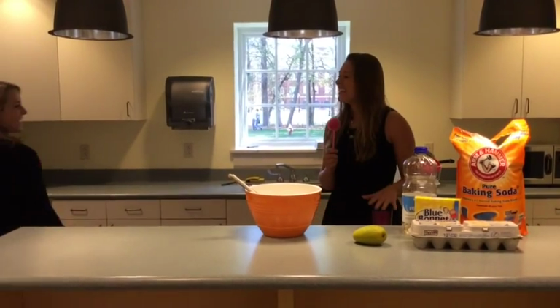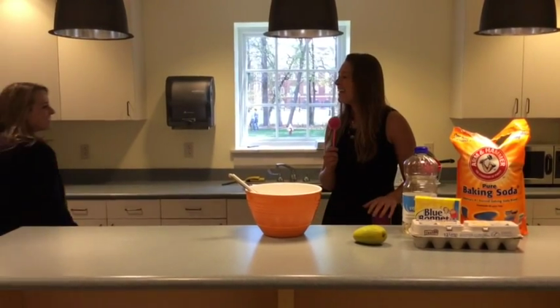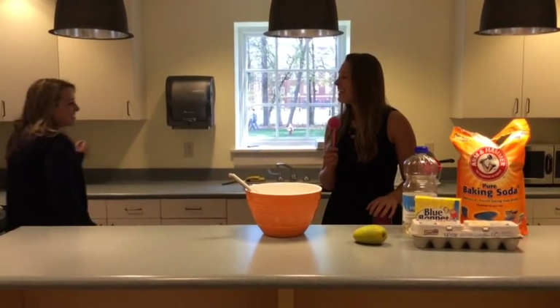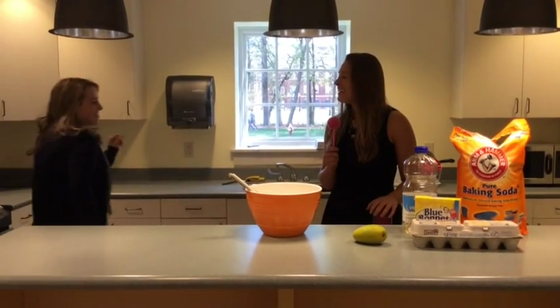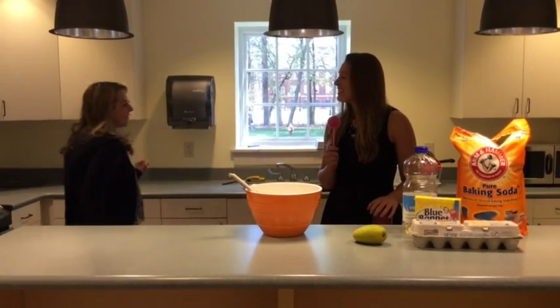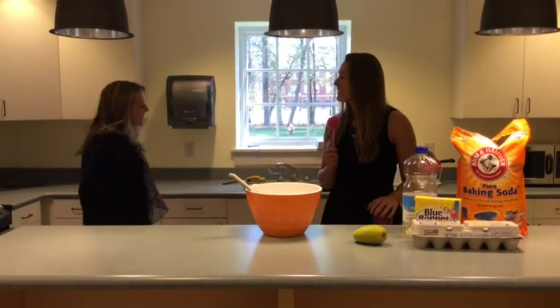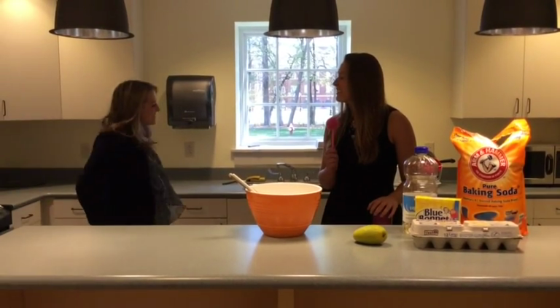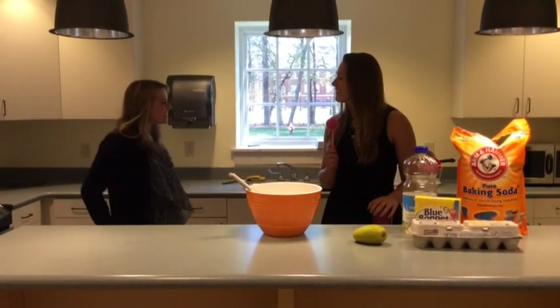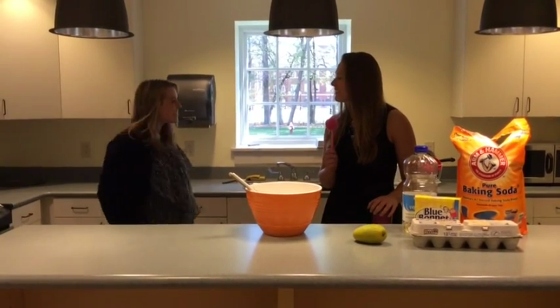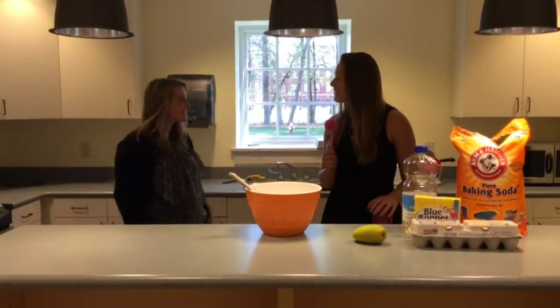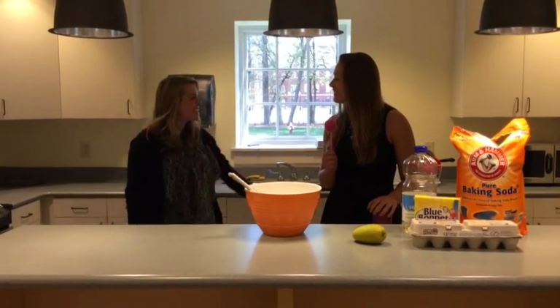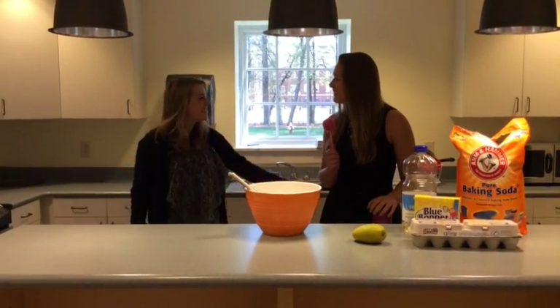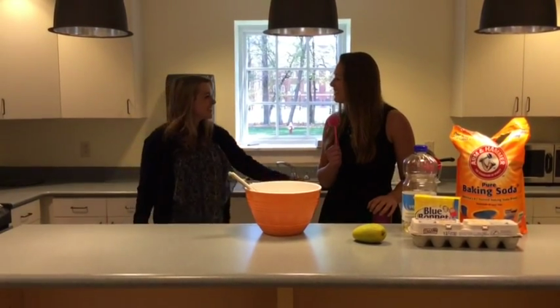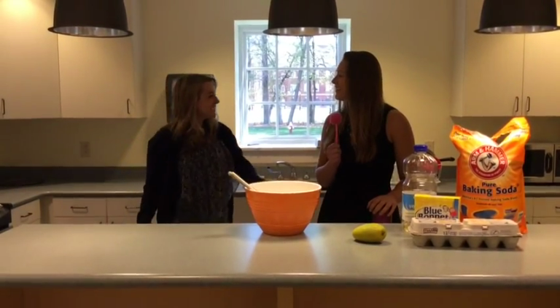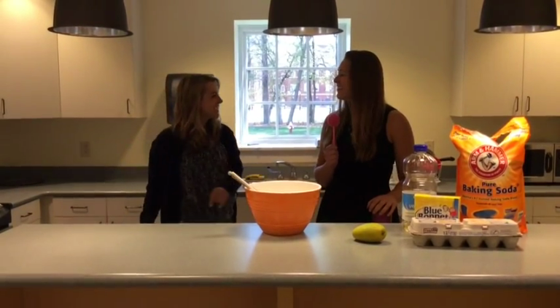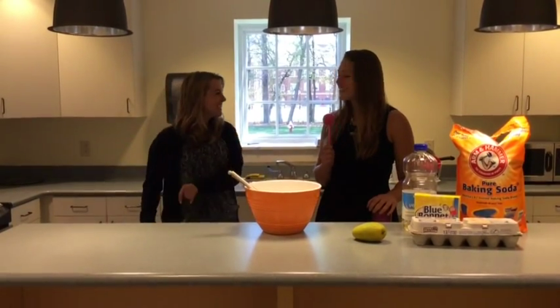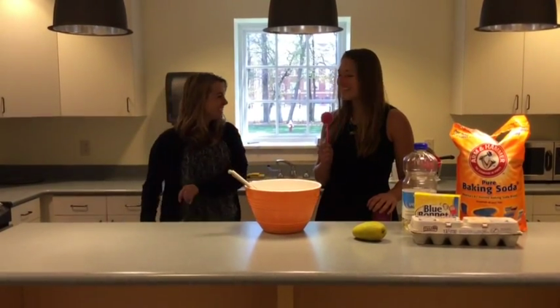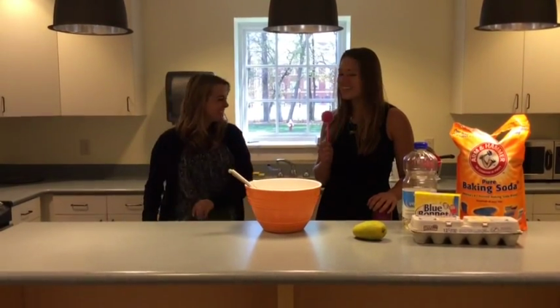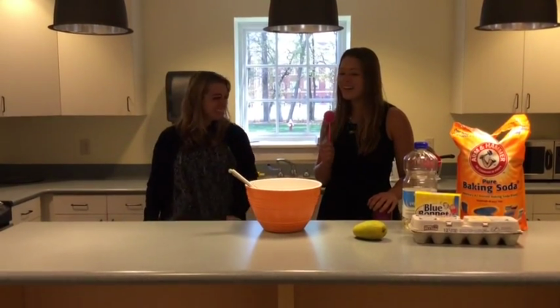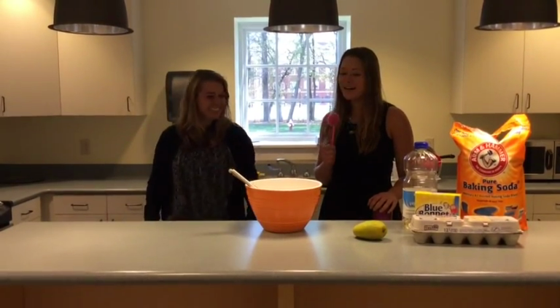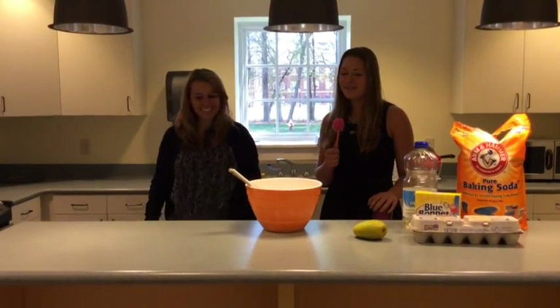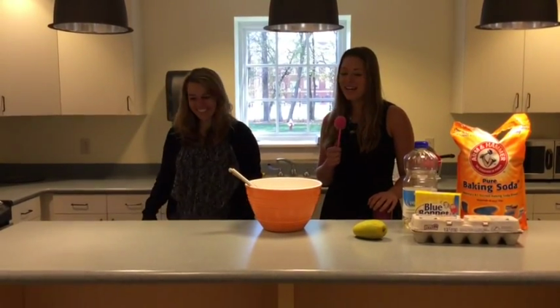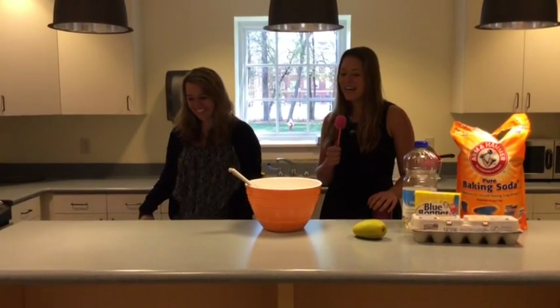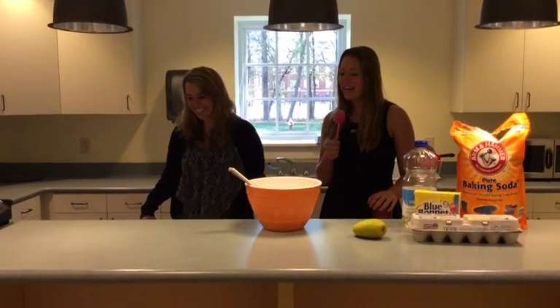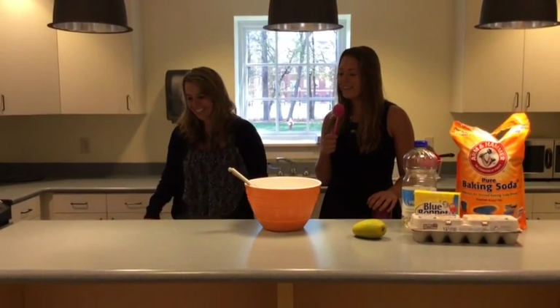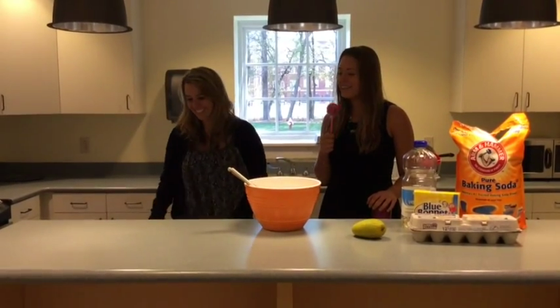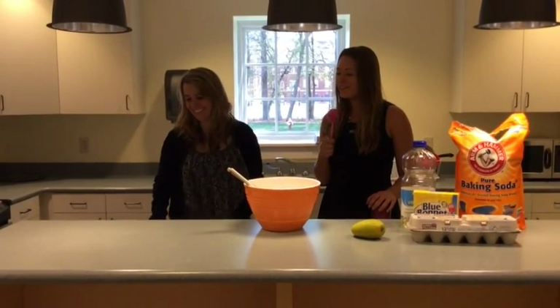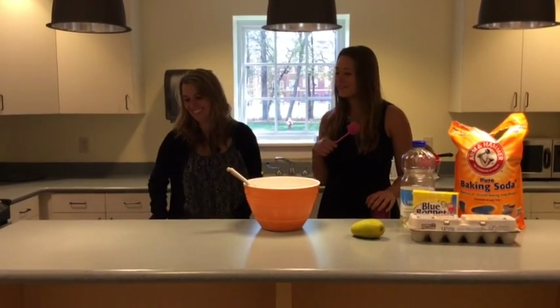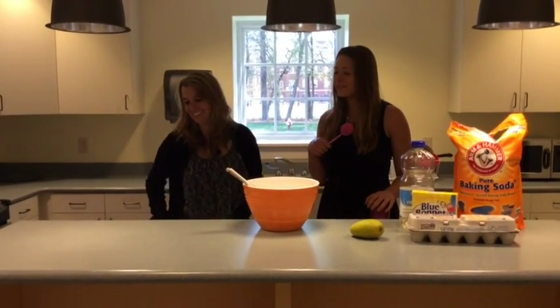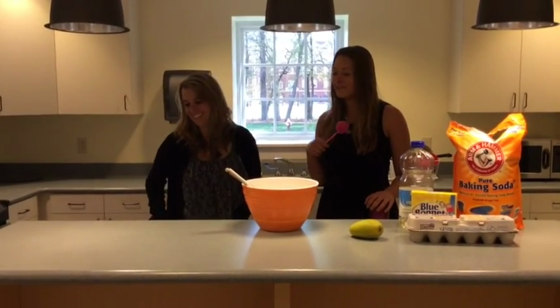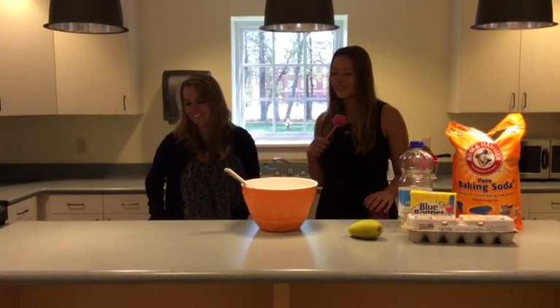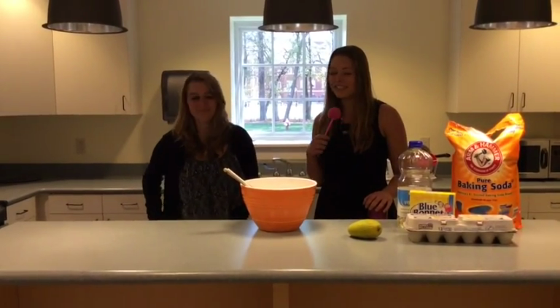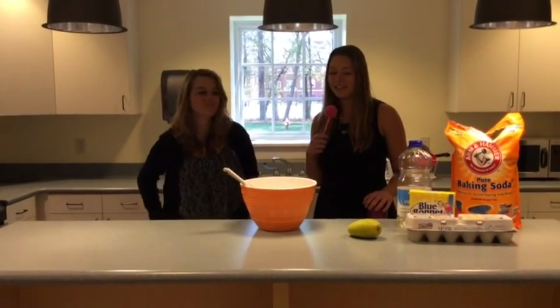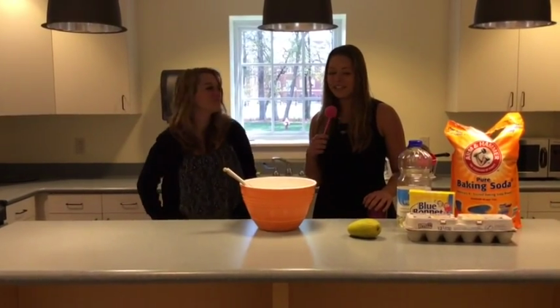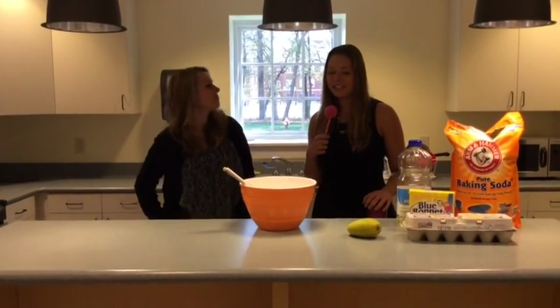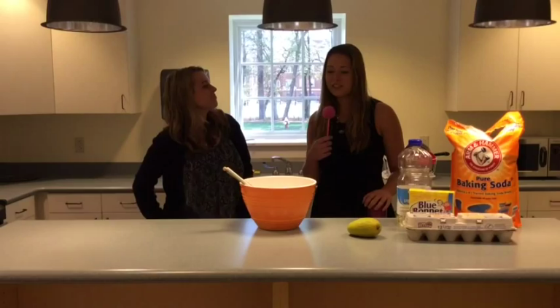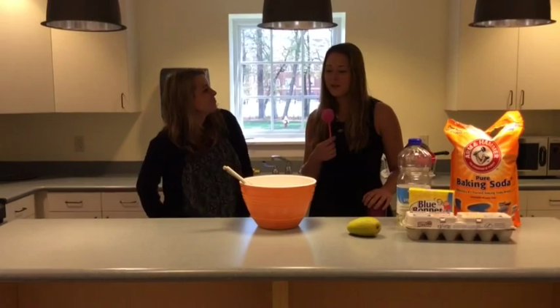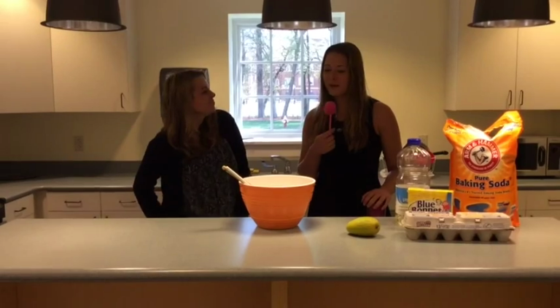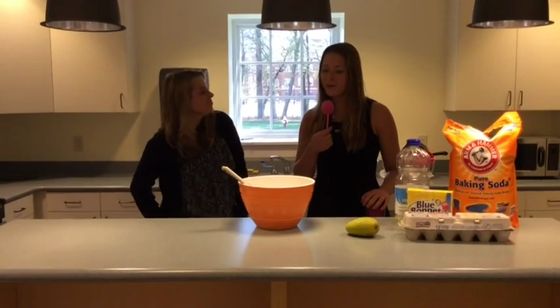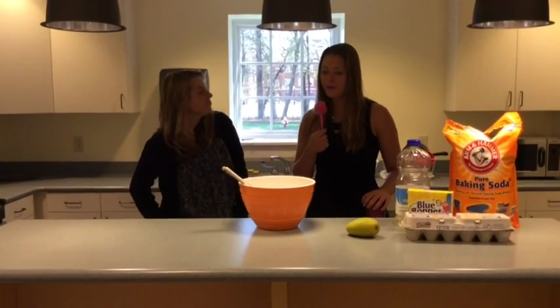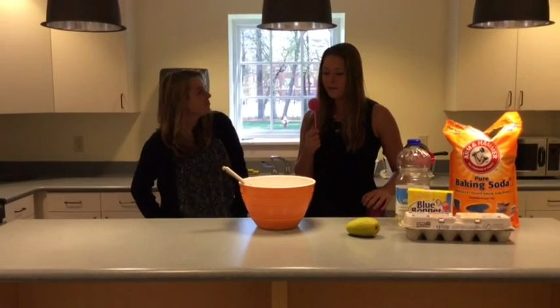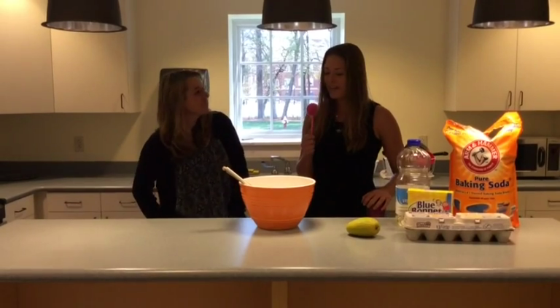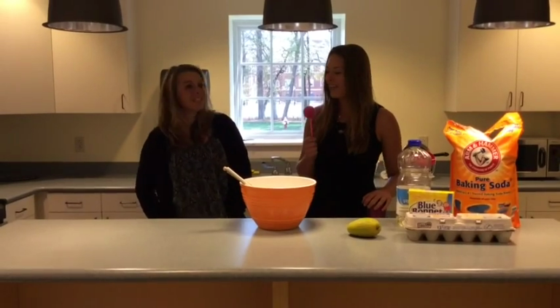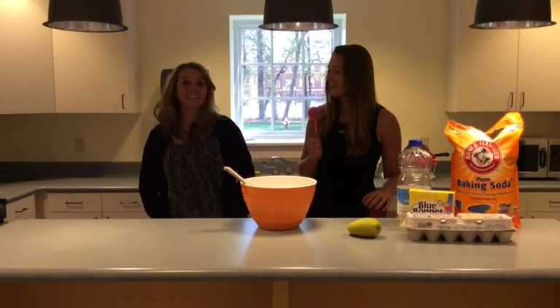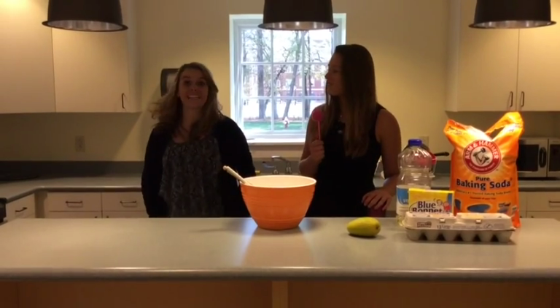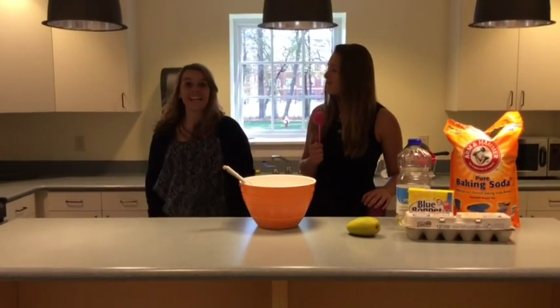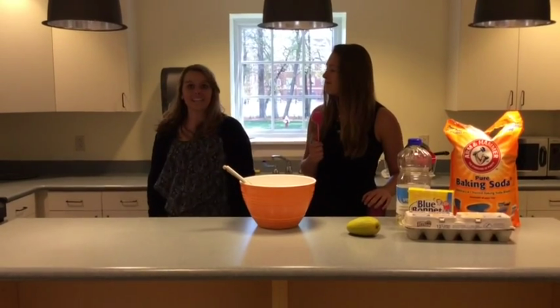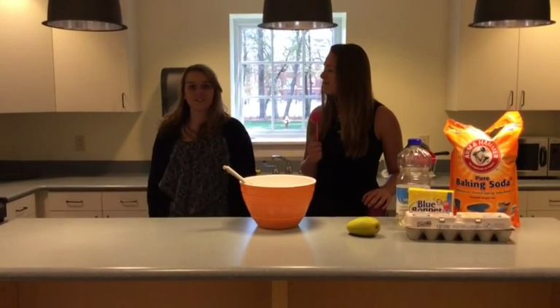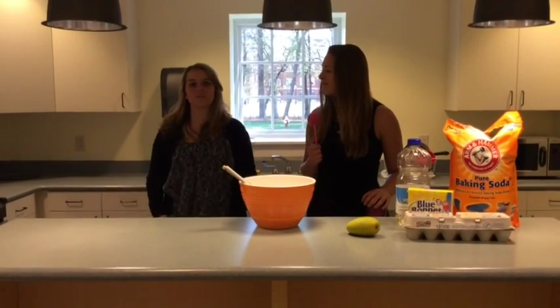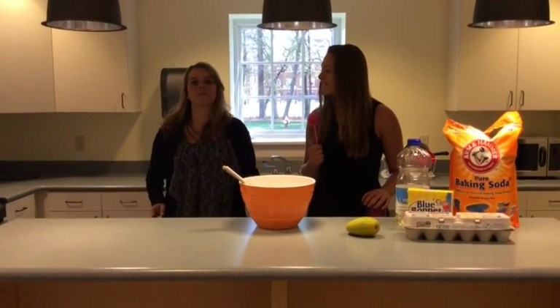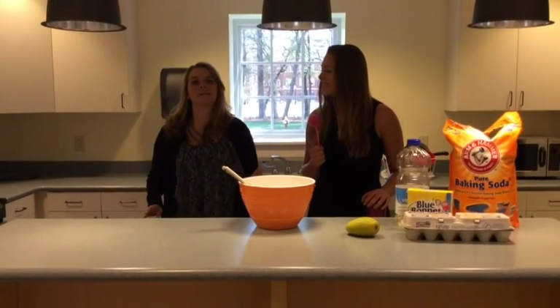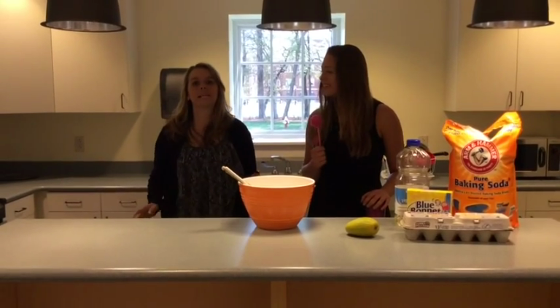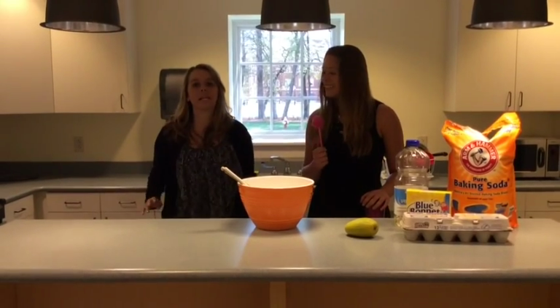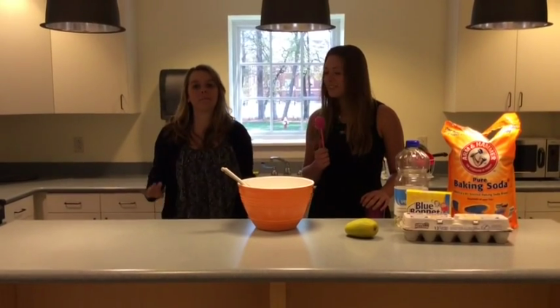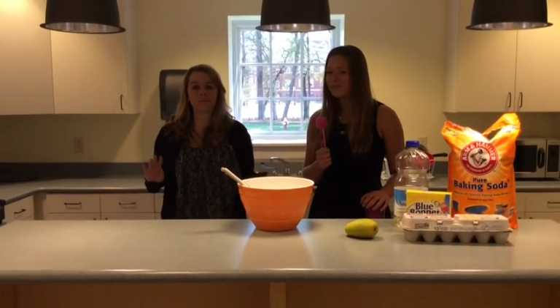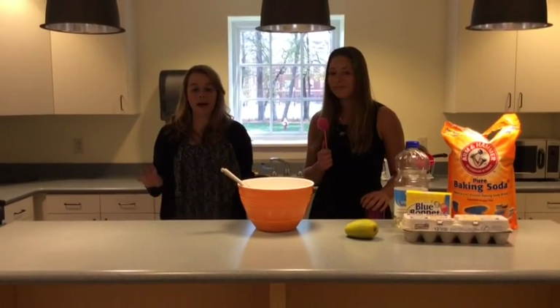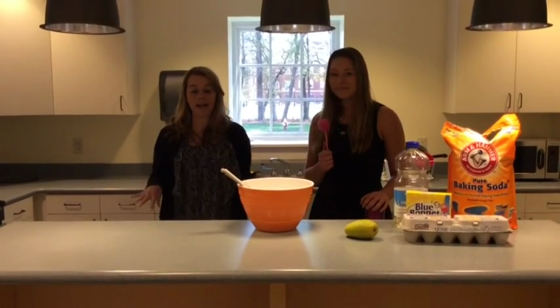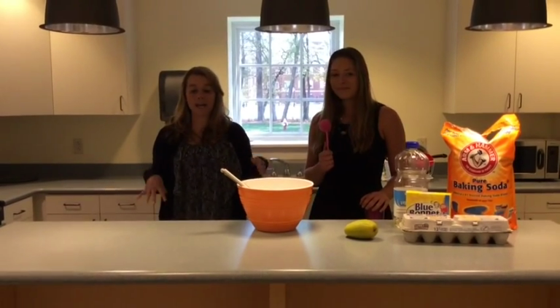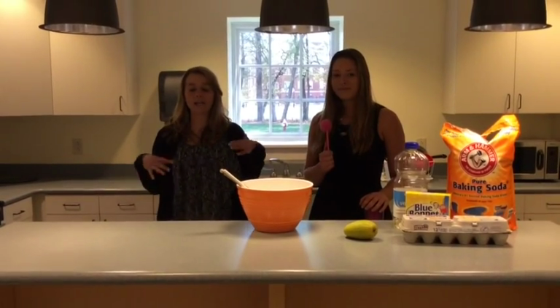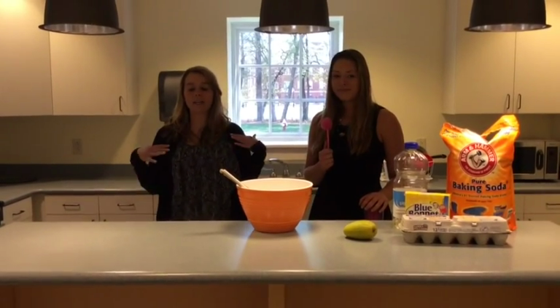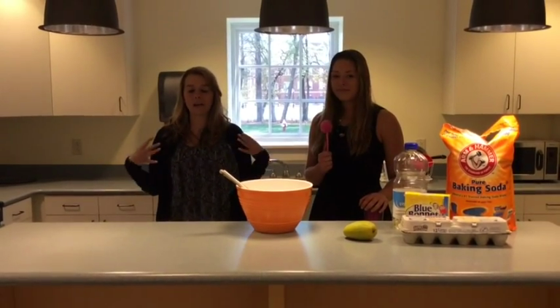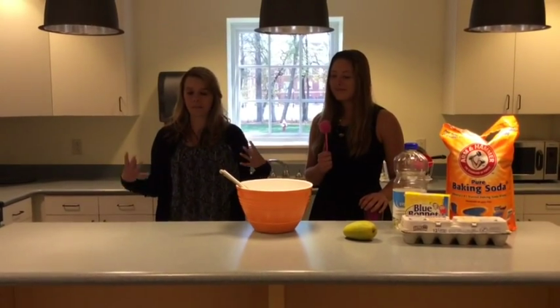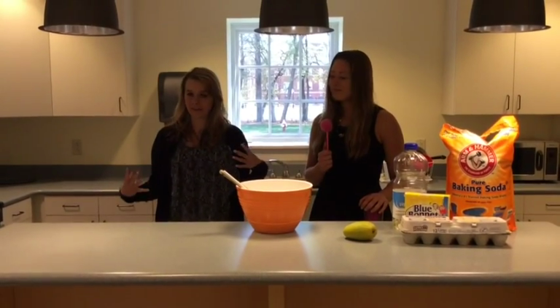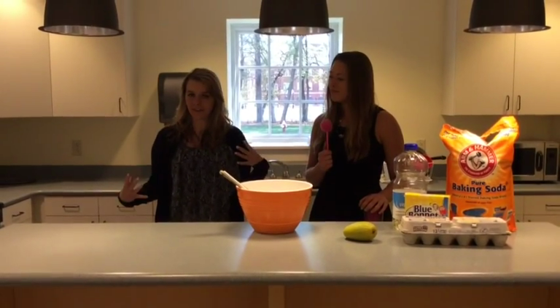Thanks Brooke, I'm so excited to be here. We're so happy to have you. So you want to tell us a little about what we're making? Yes, so we're making papaya cupcakes.